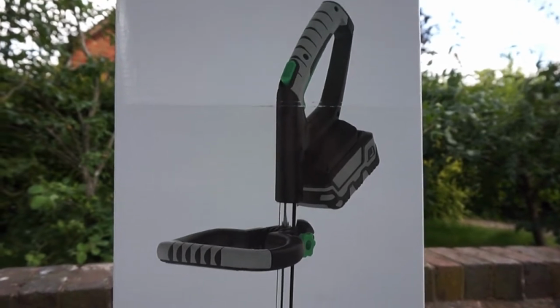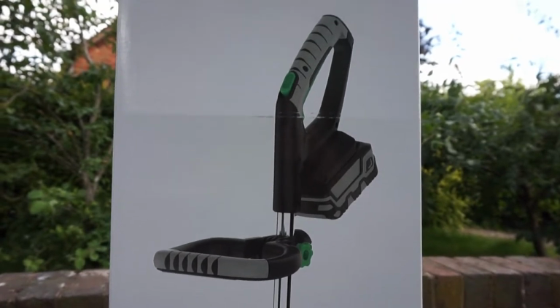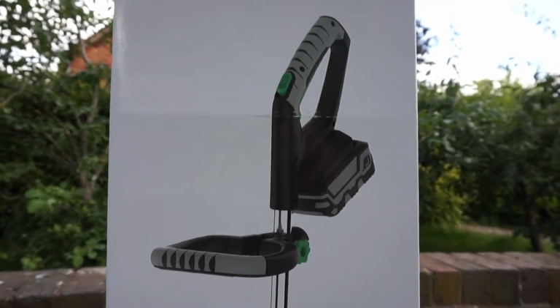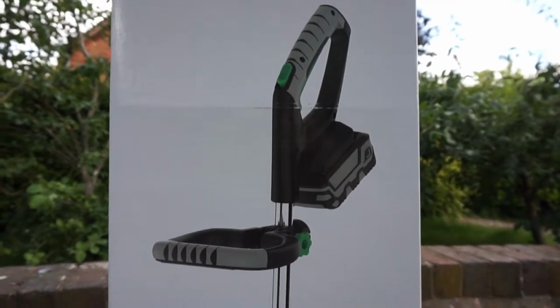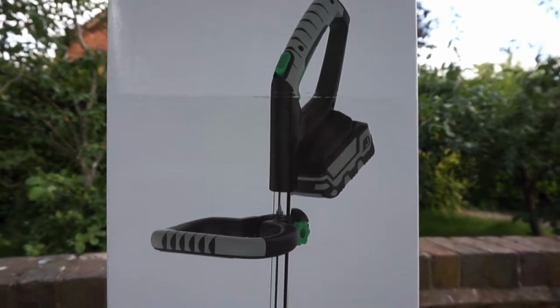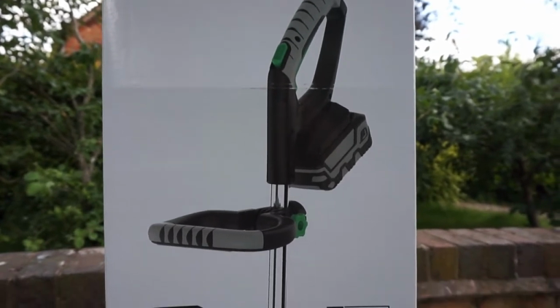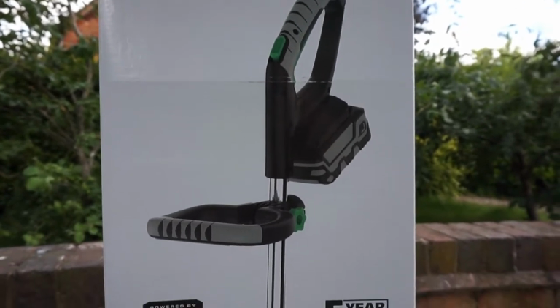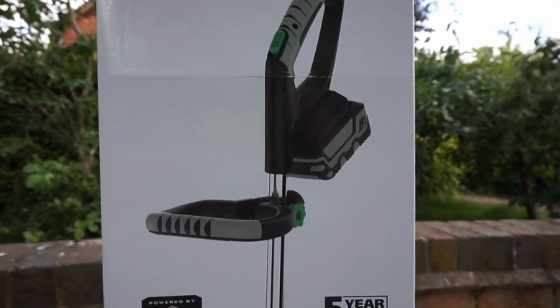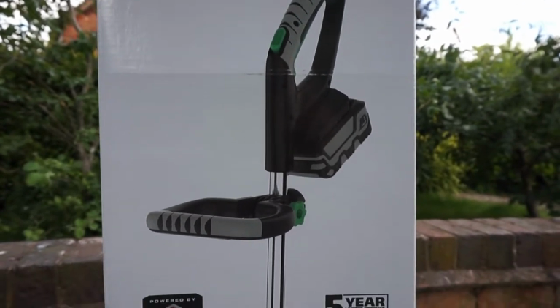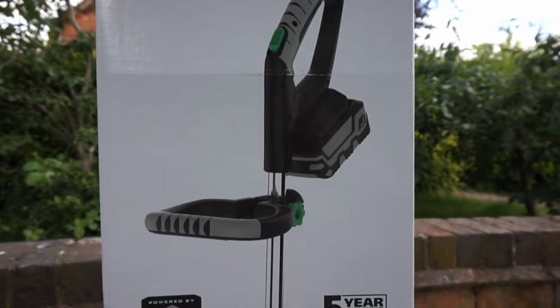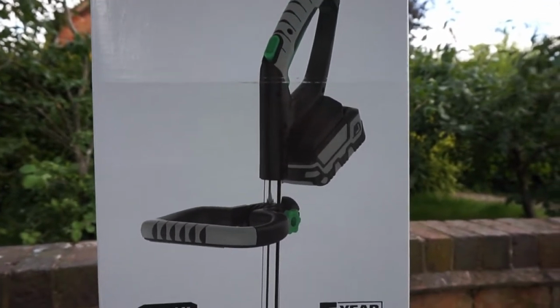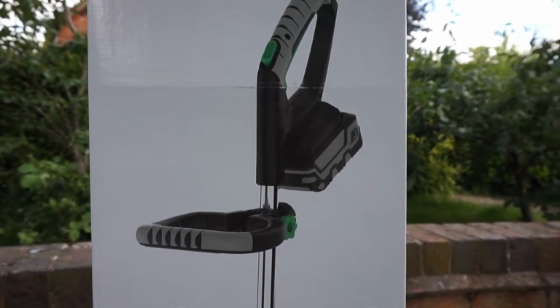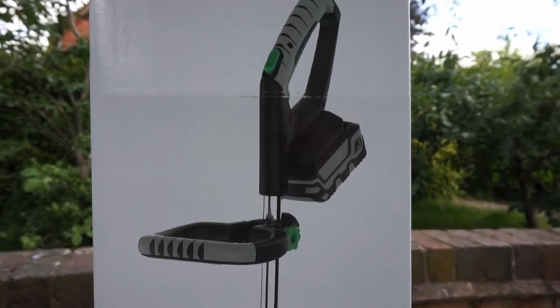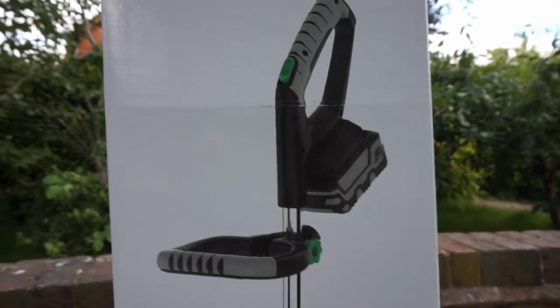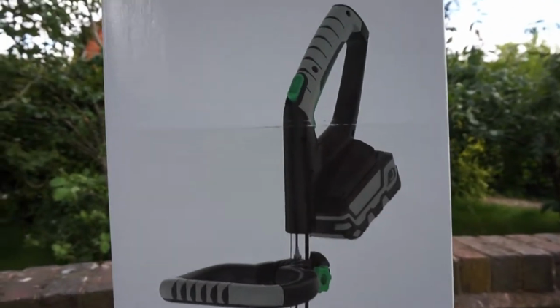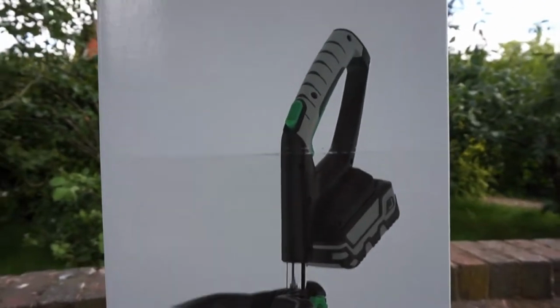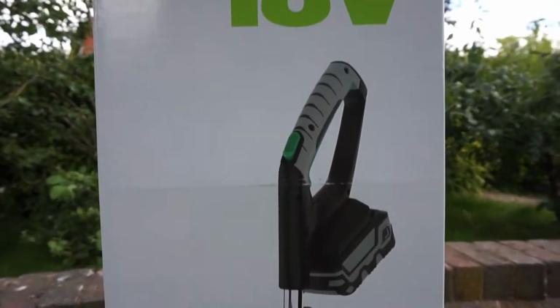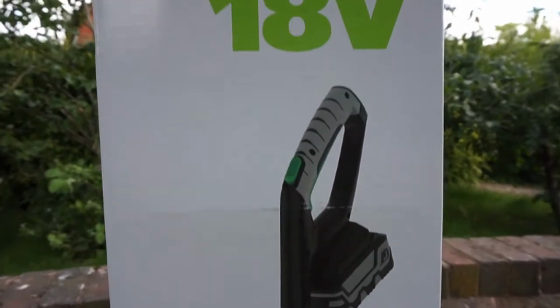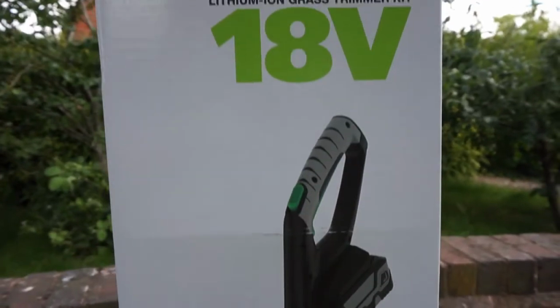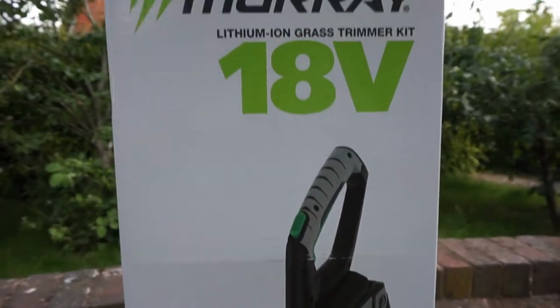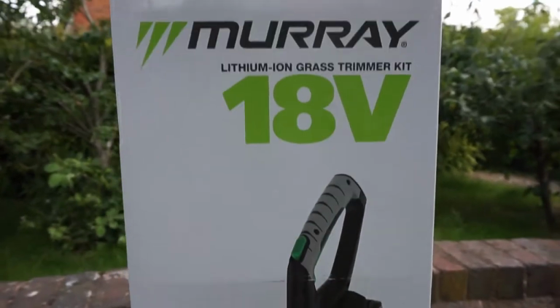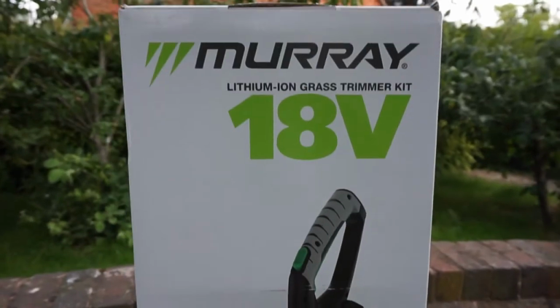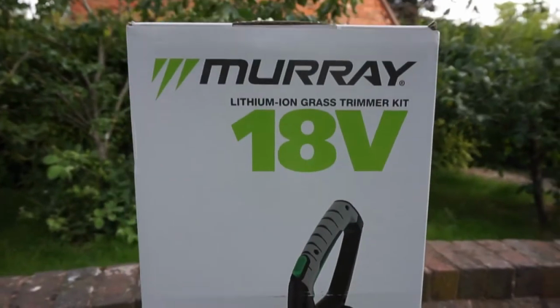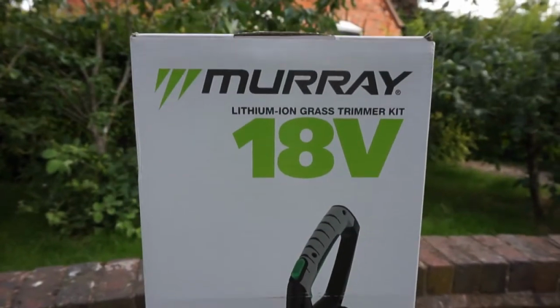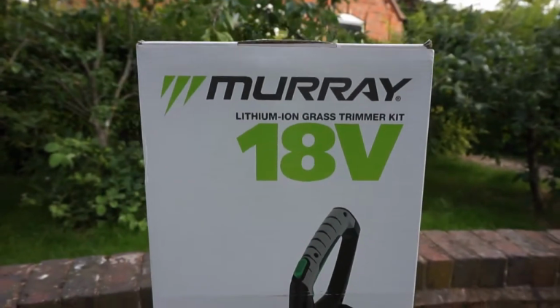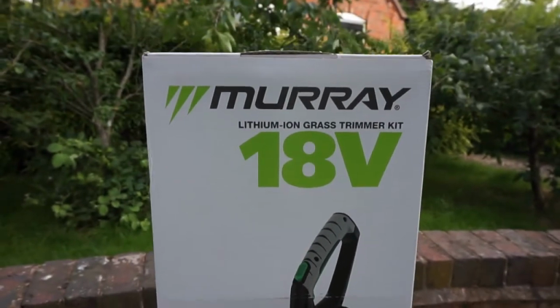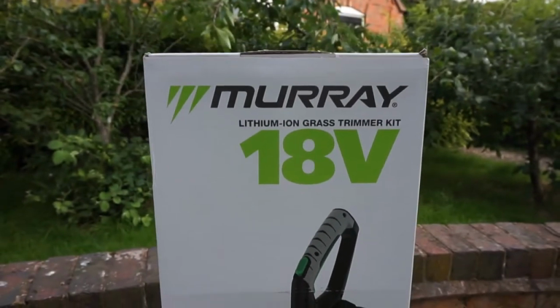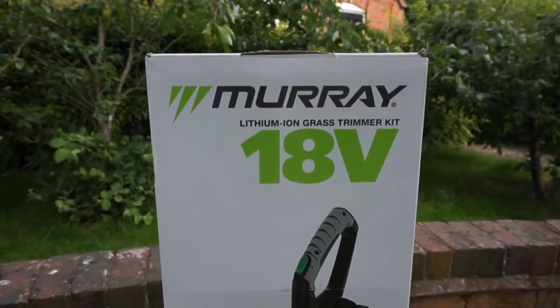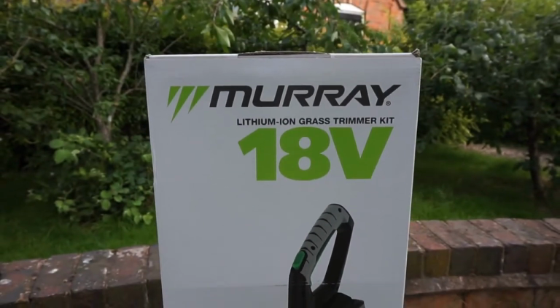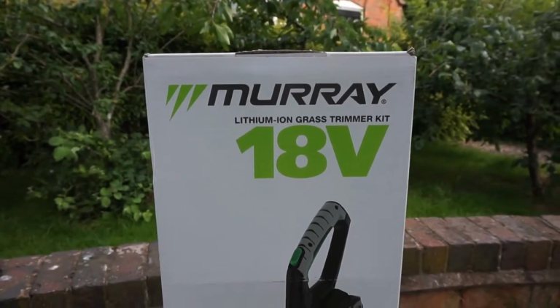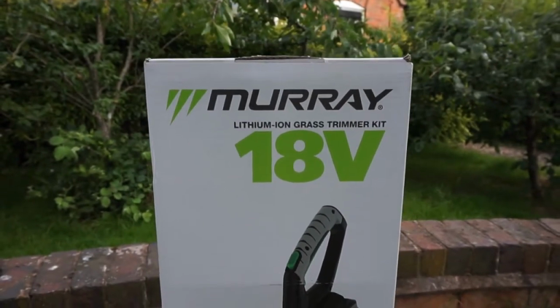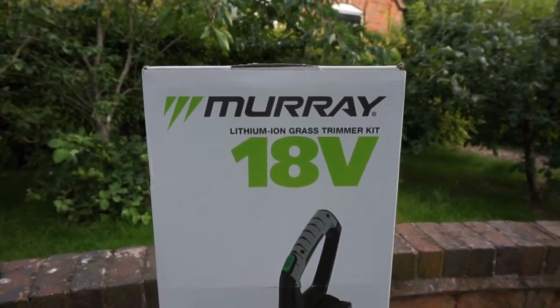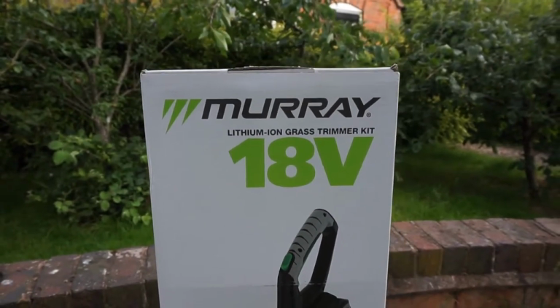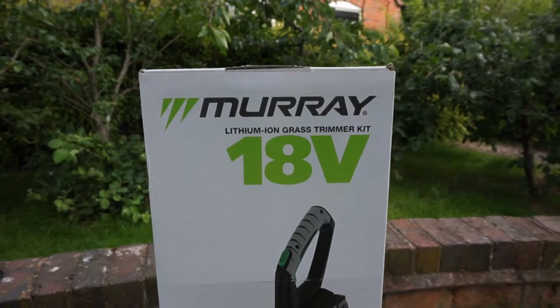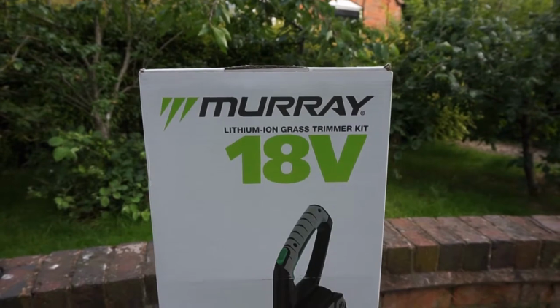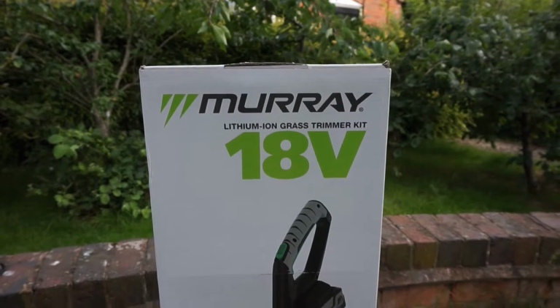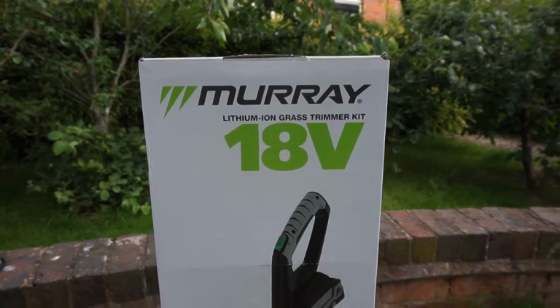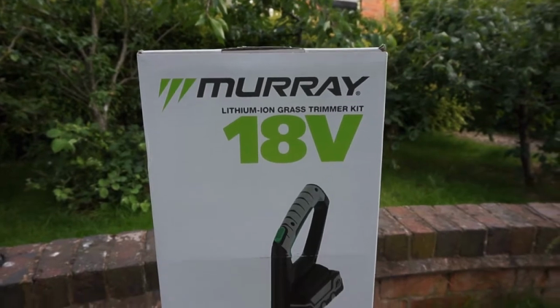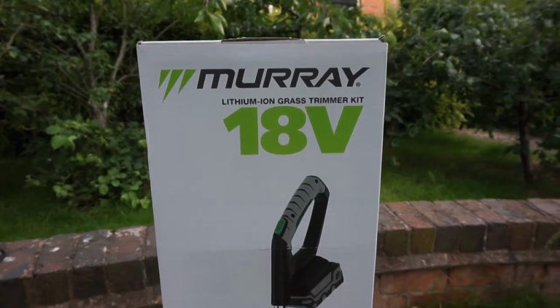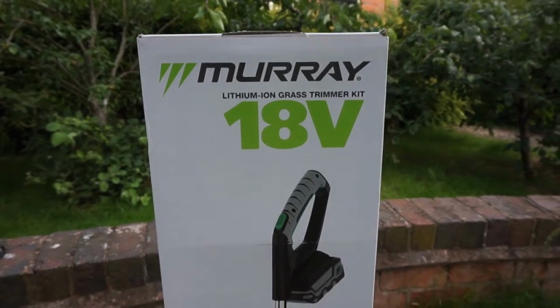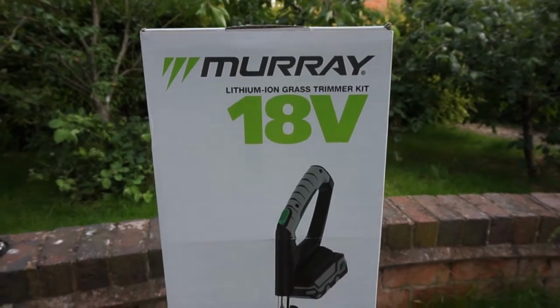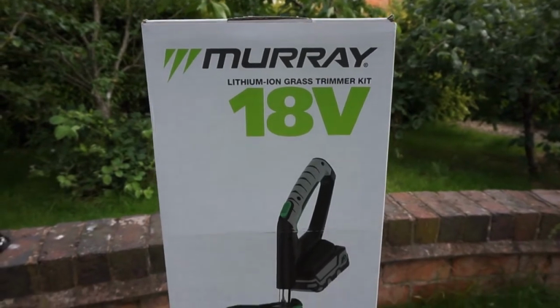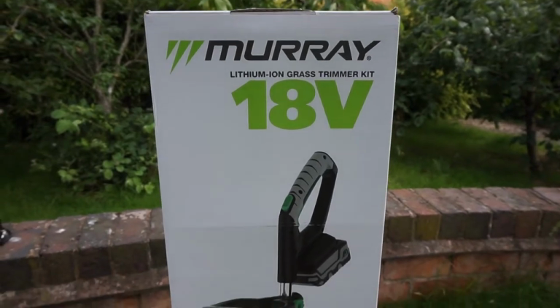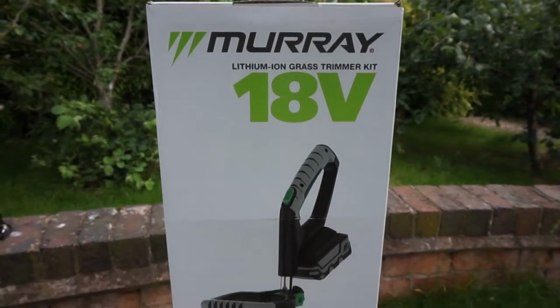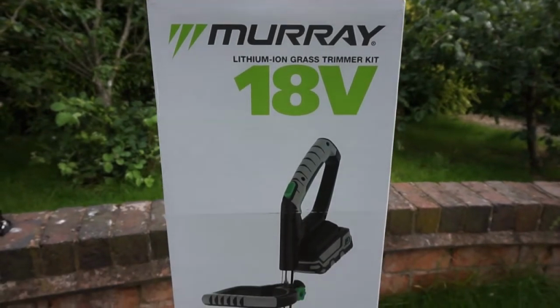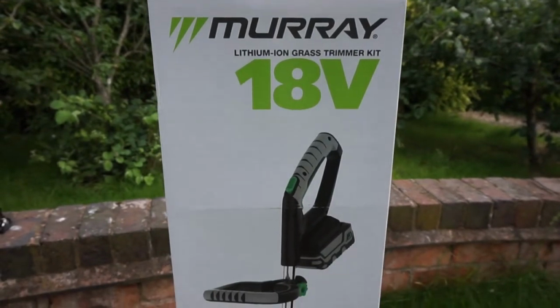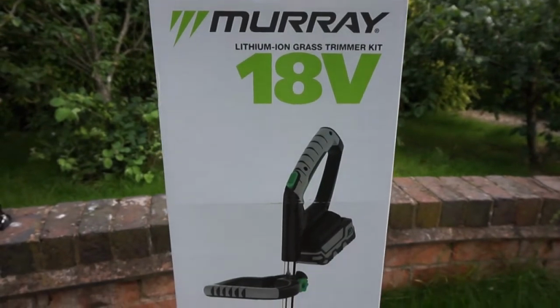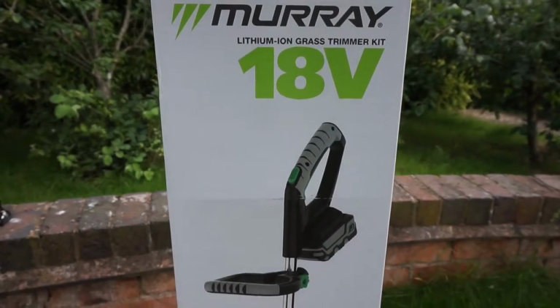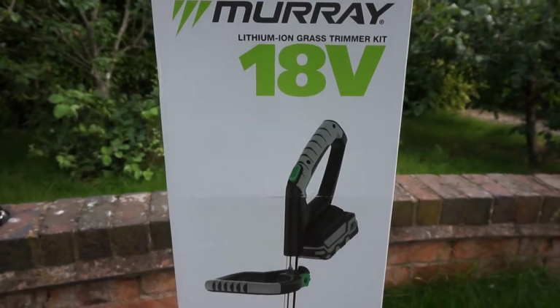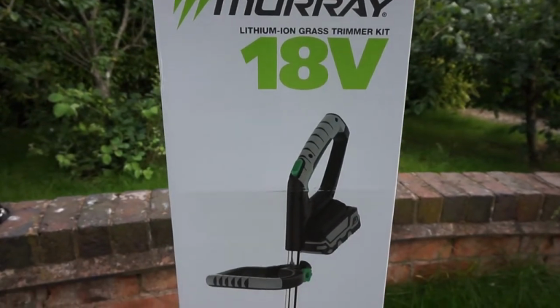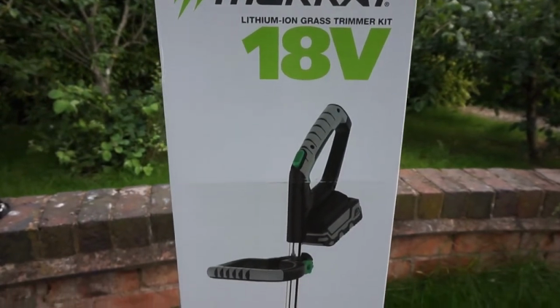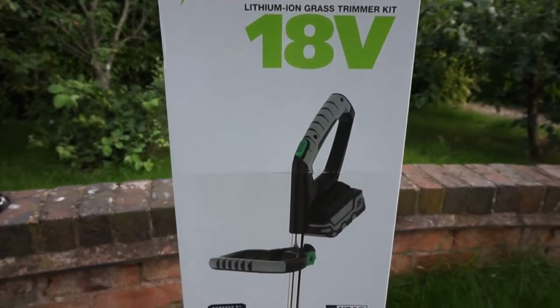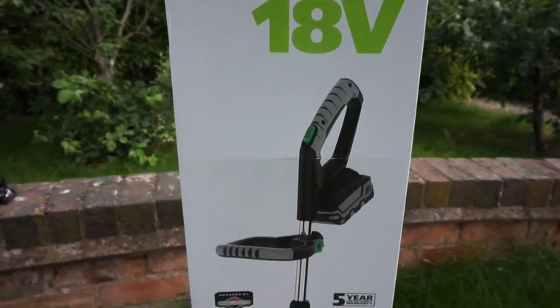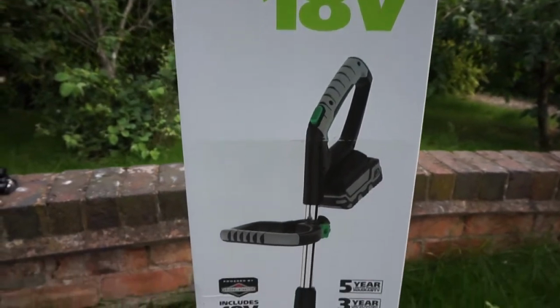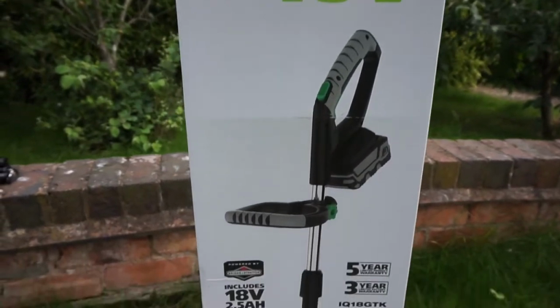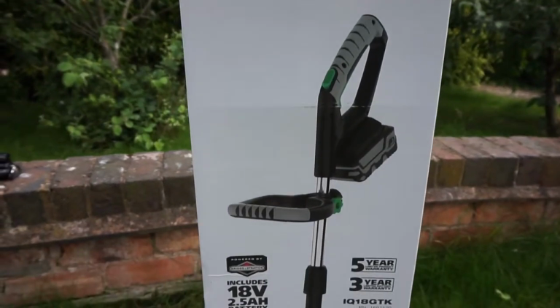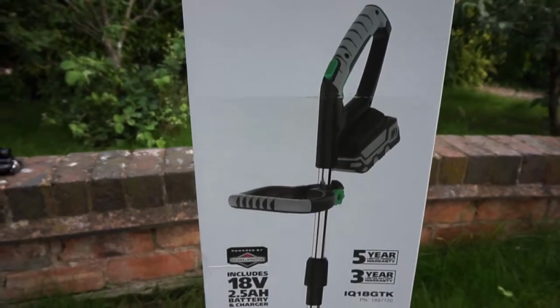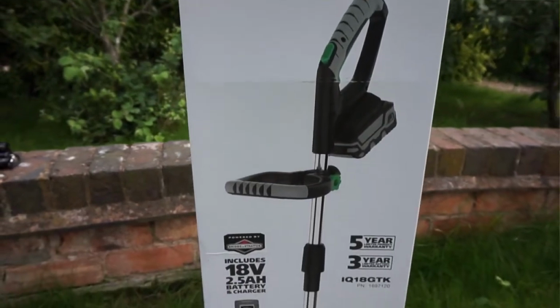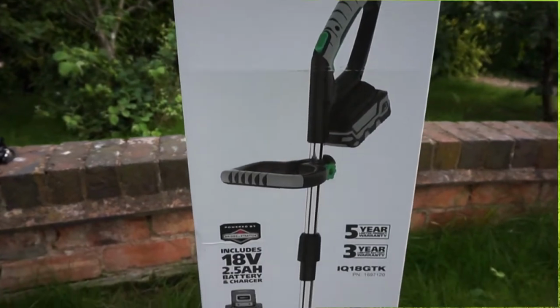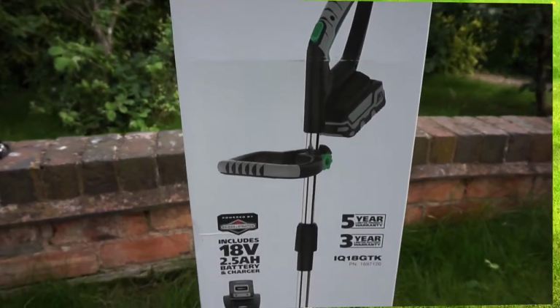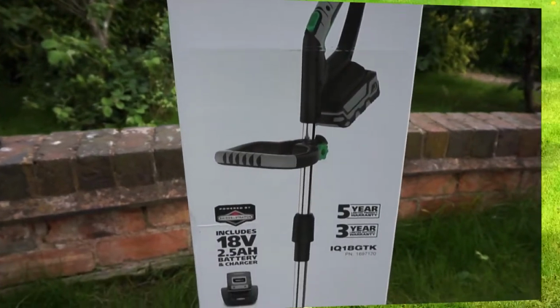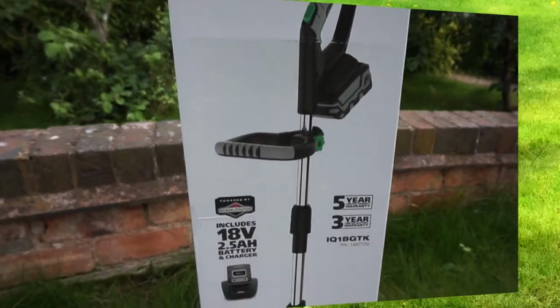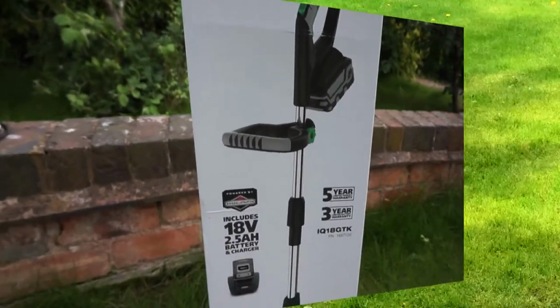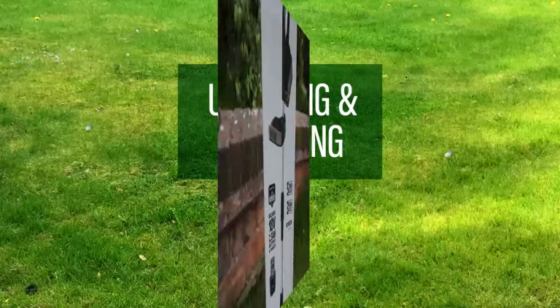It's about £129 from Amazon. I think if you buy just the handle without the battery that drops down to £69. Let's open the box and have a little look.